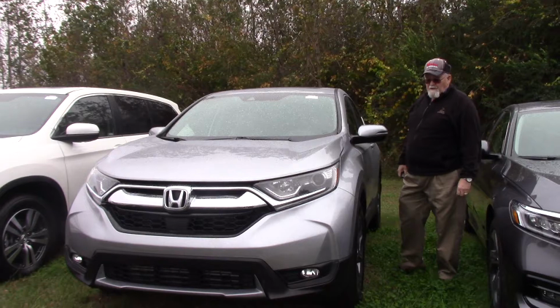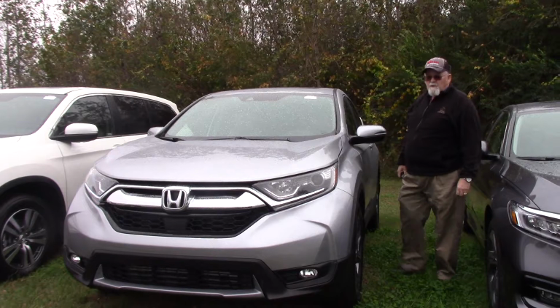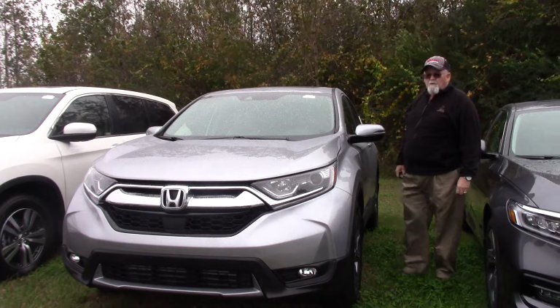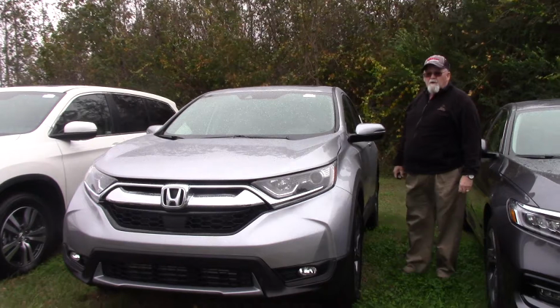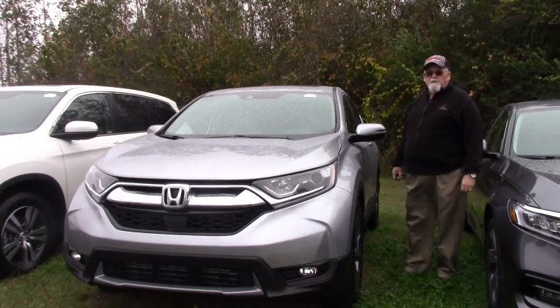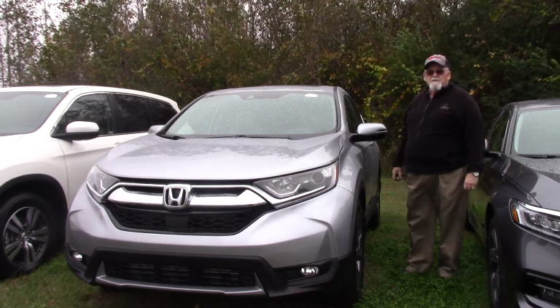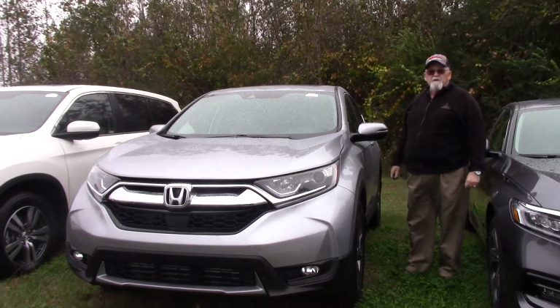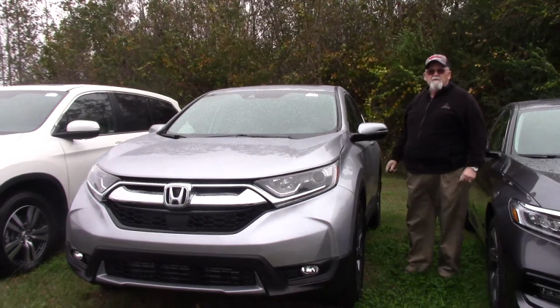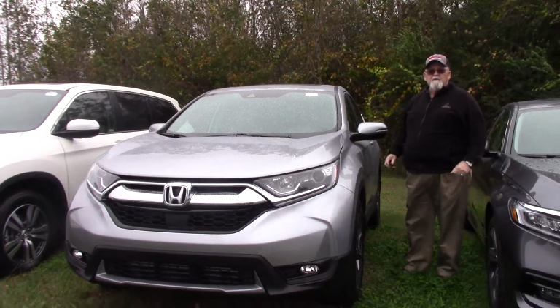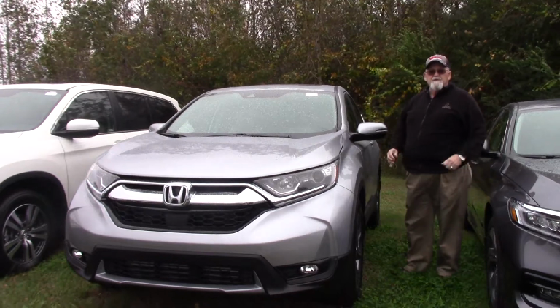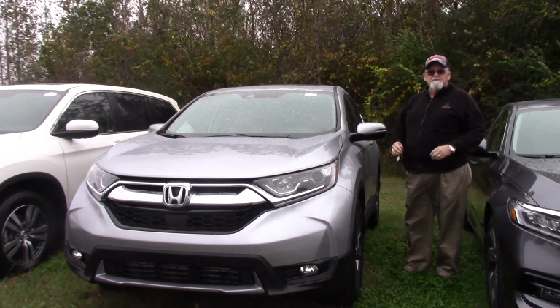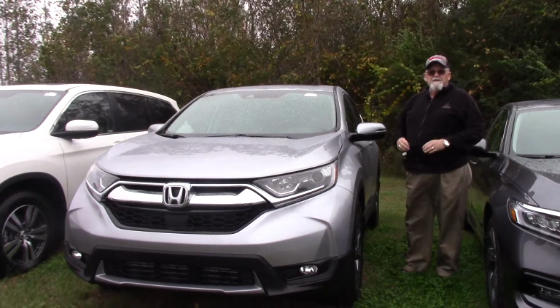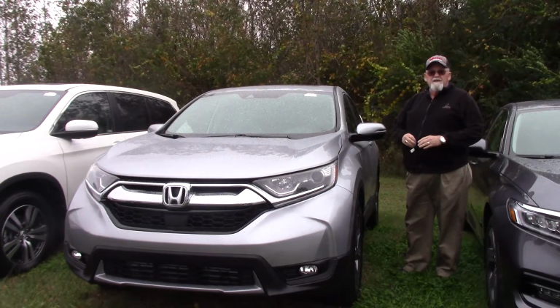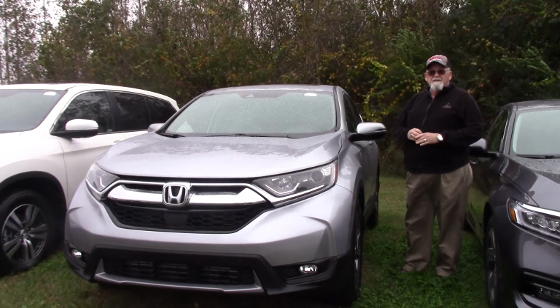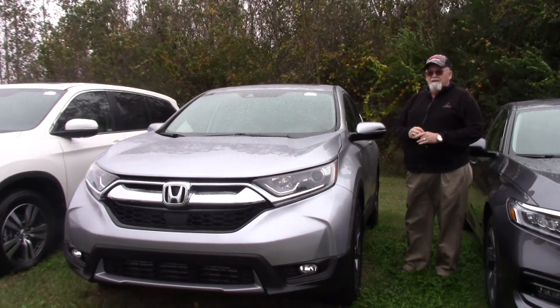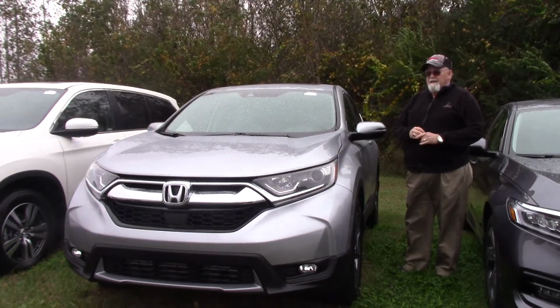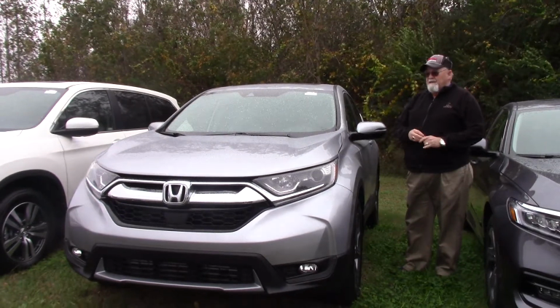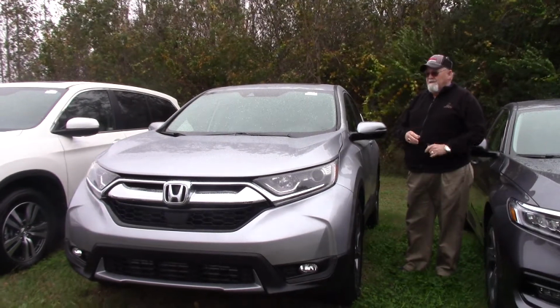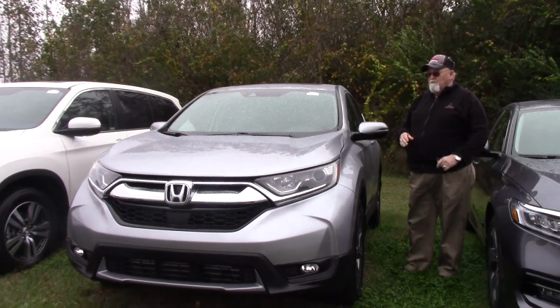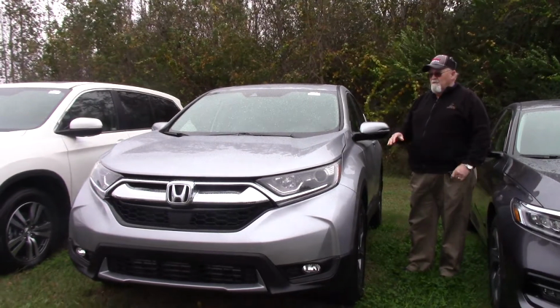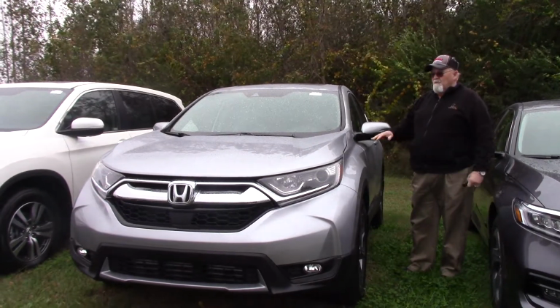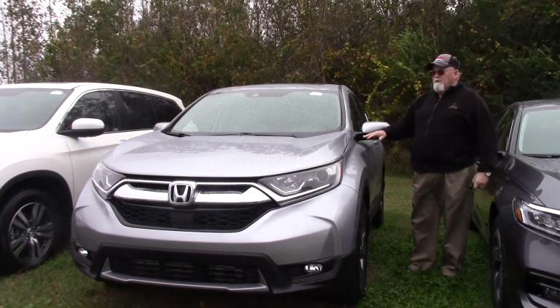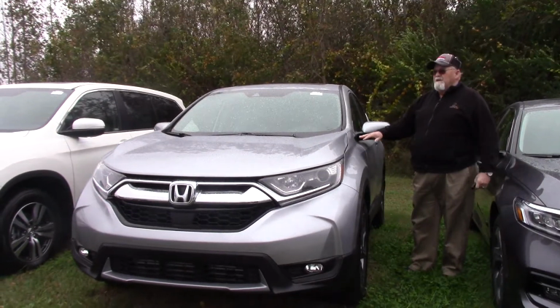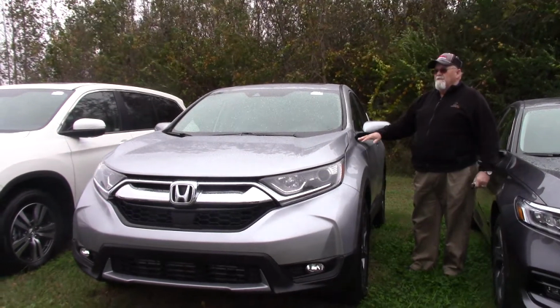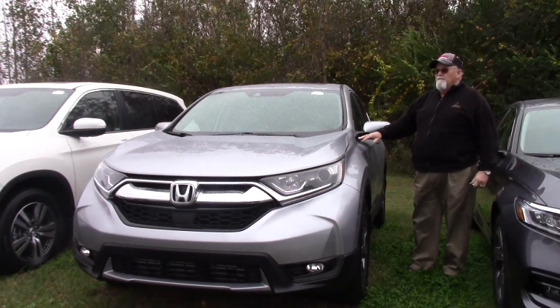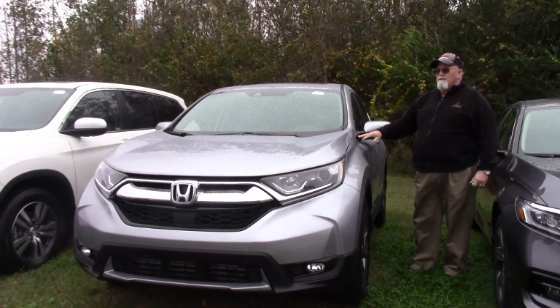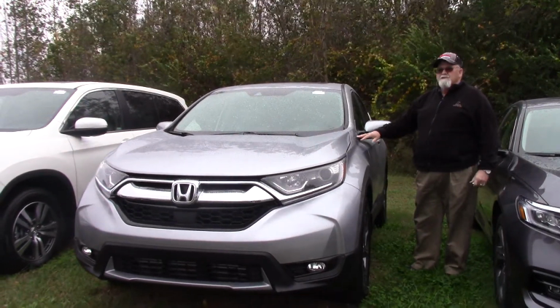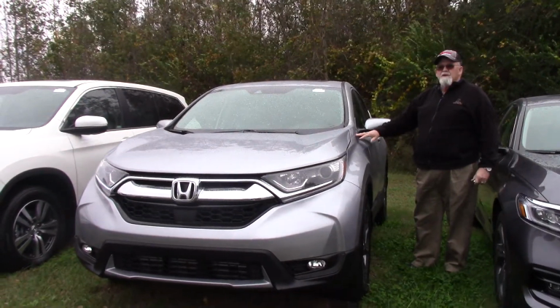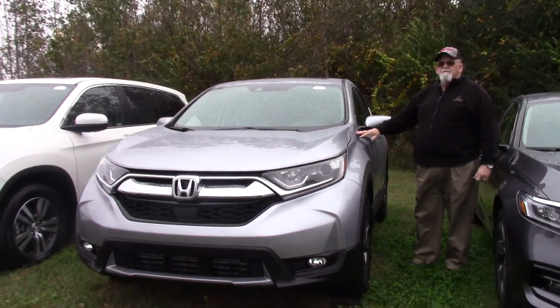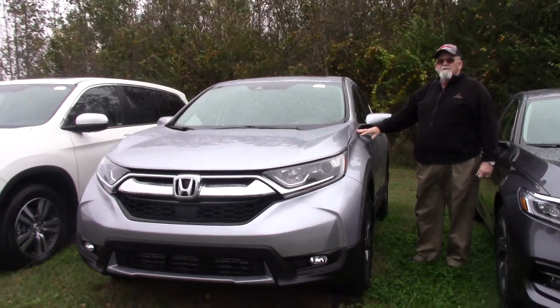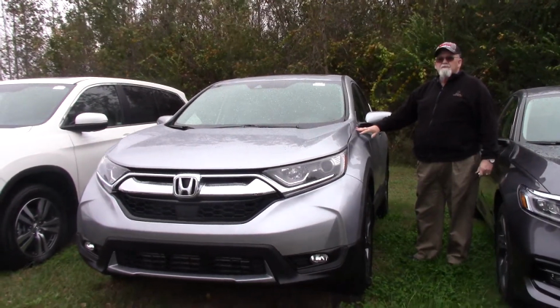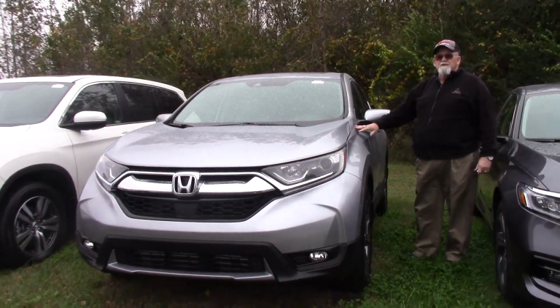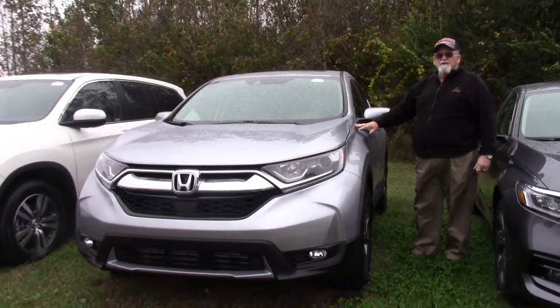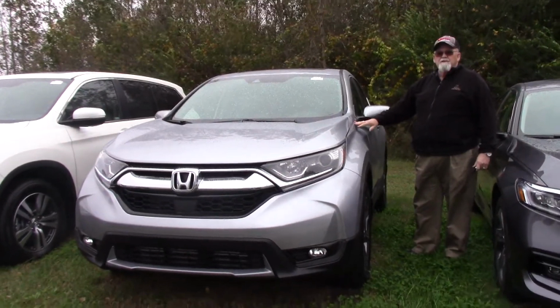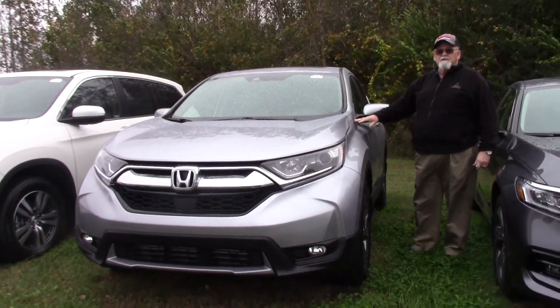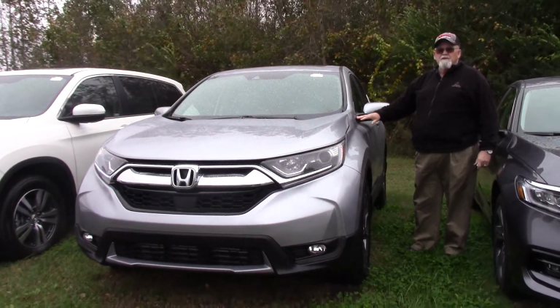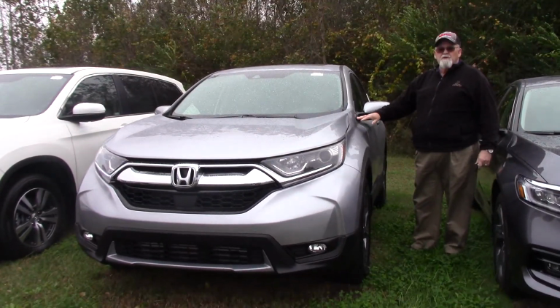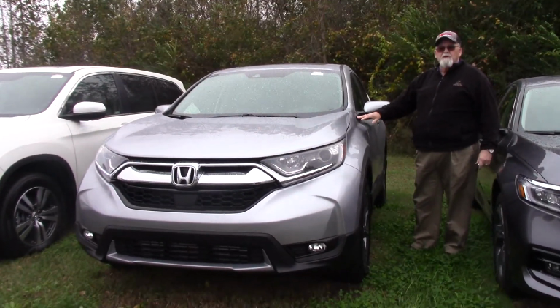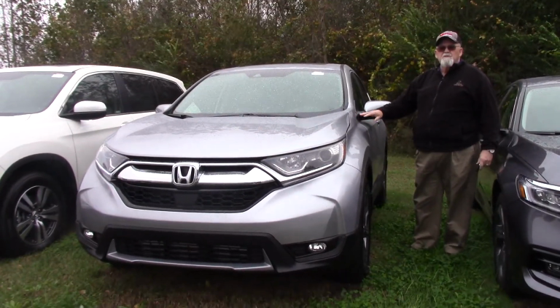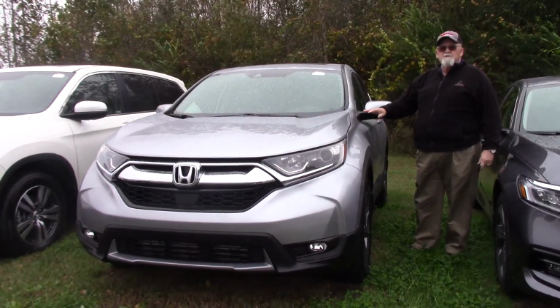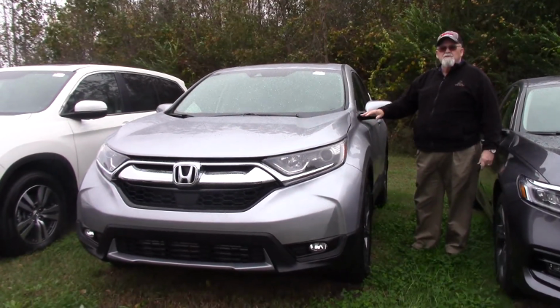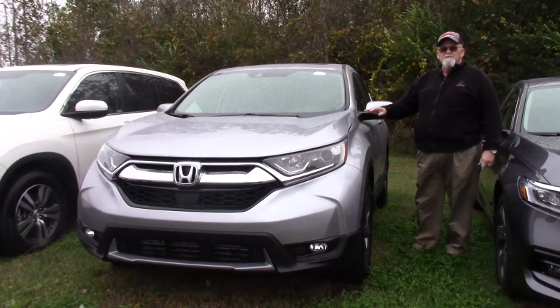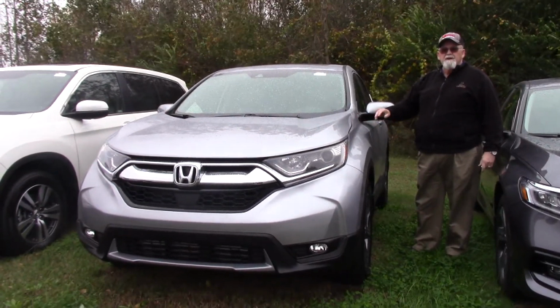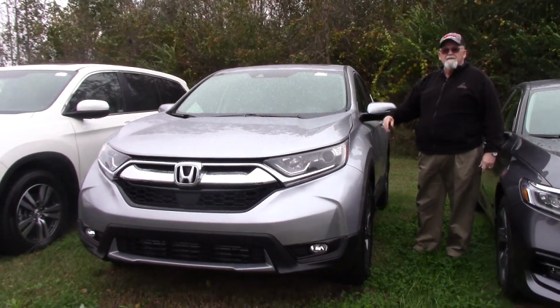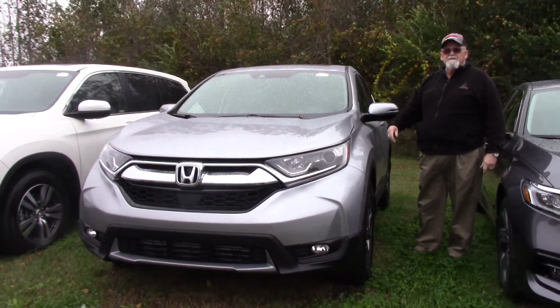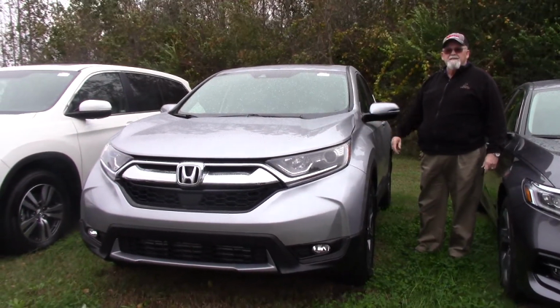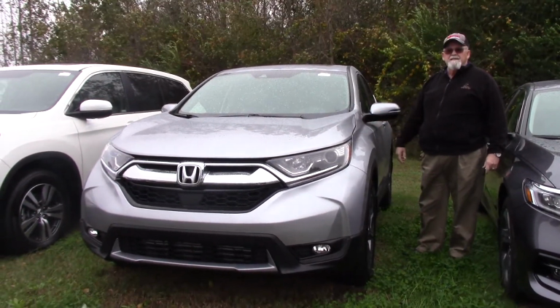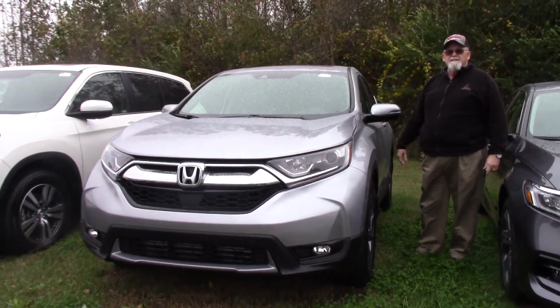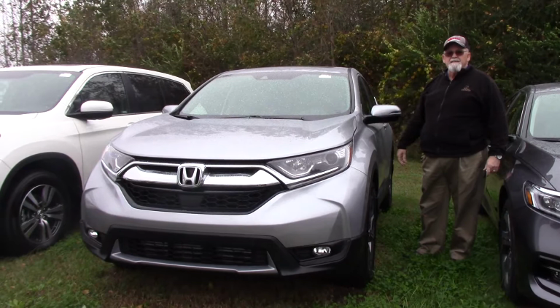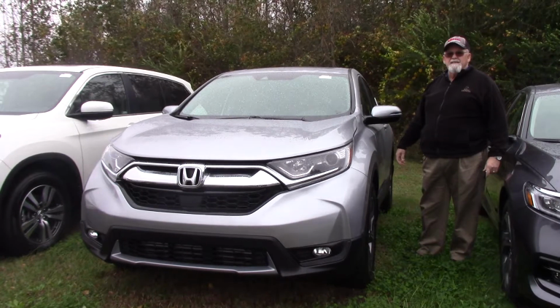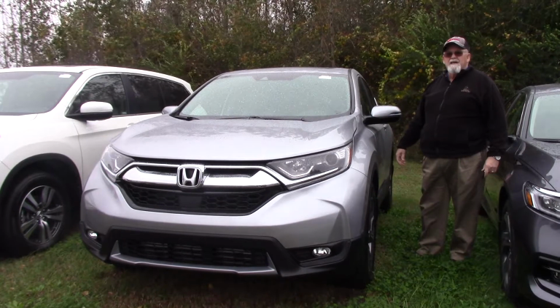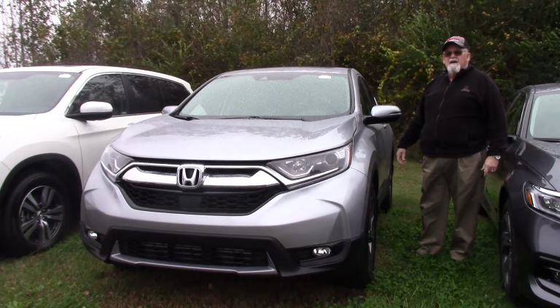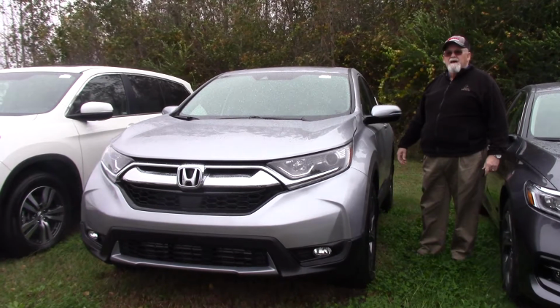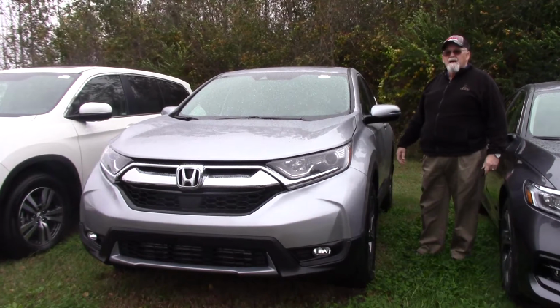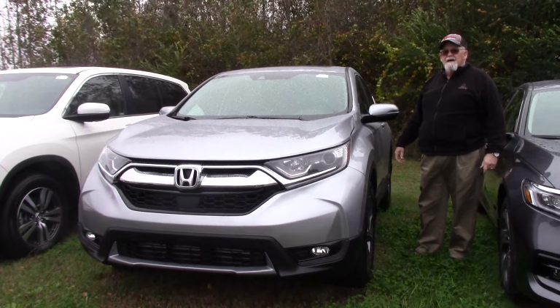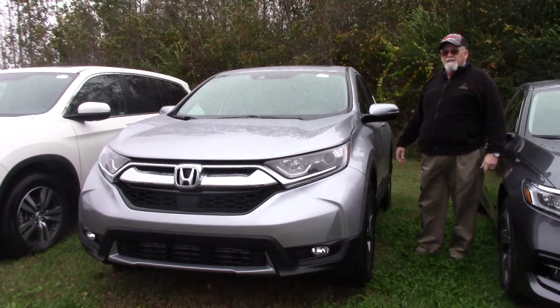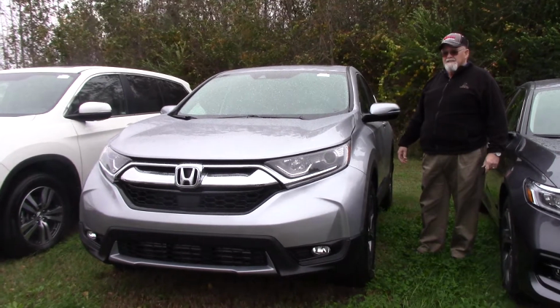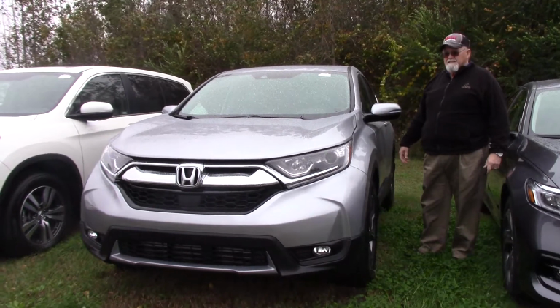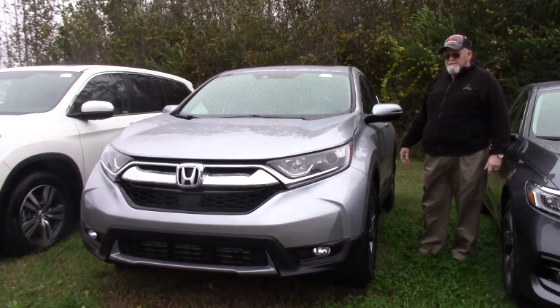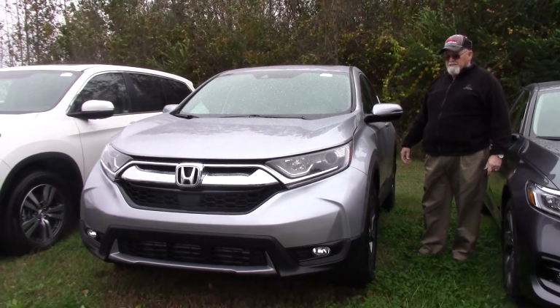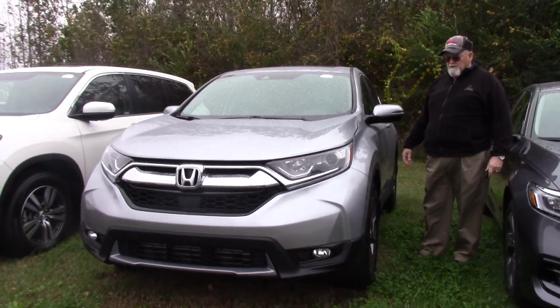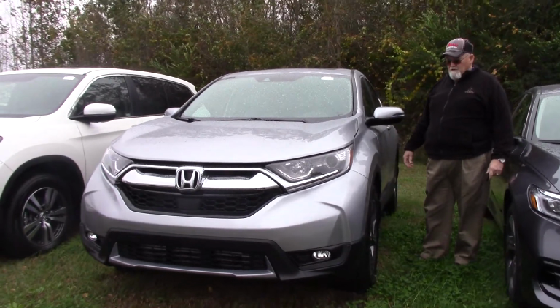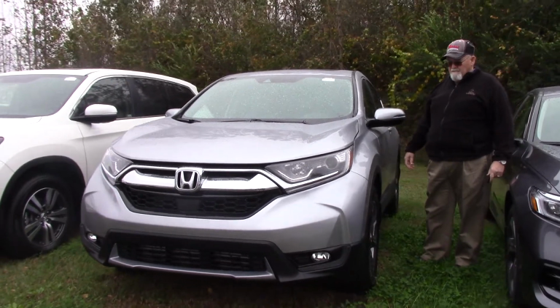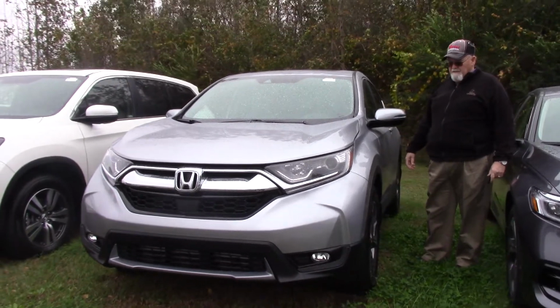Welcome to Hero Investor Honda. I have right here, fresh off the truck, the new 2018 Honda CR-V.